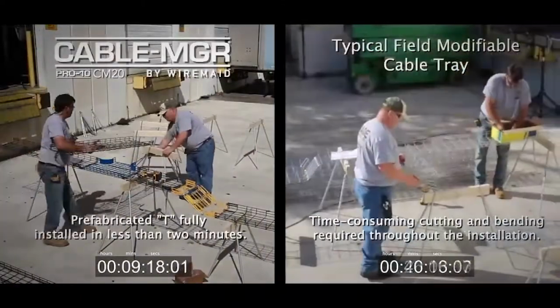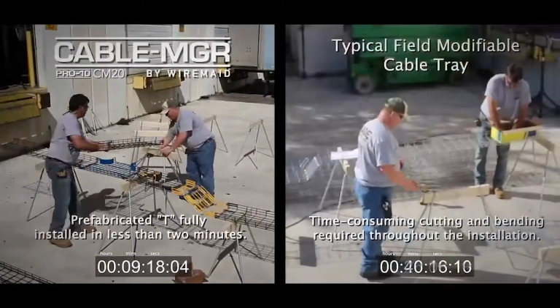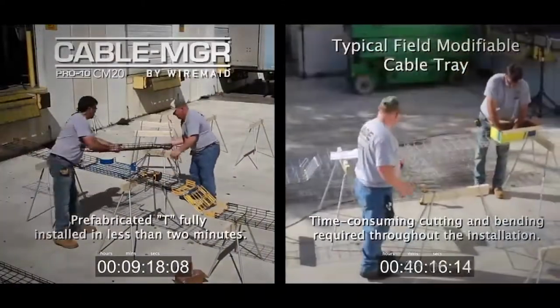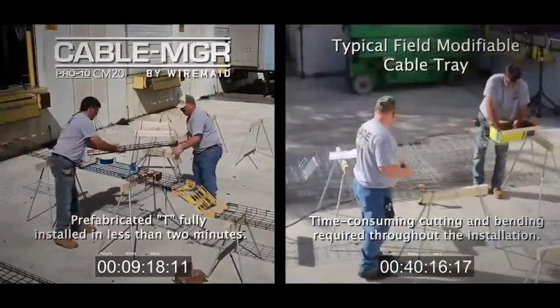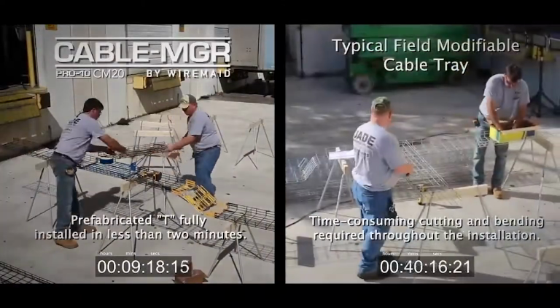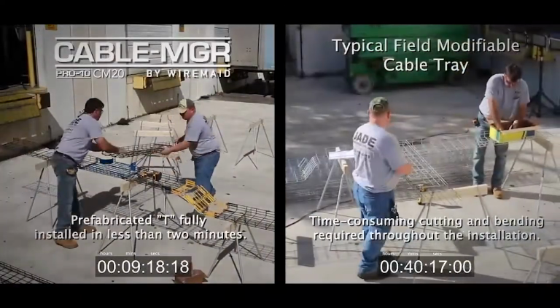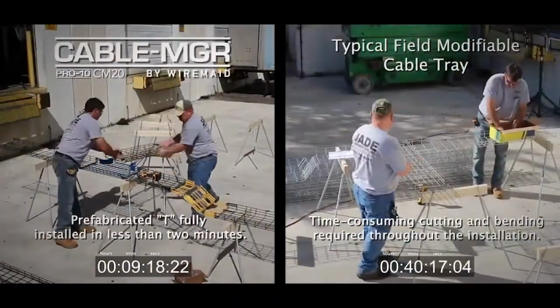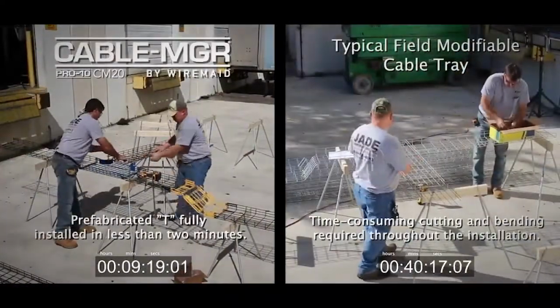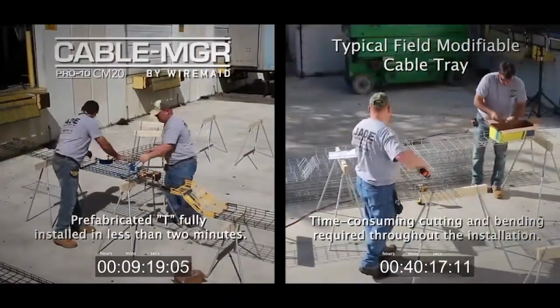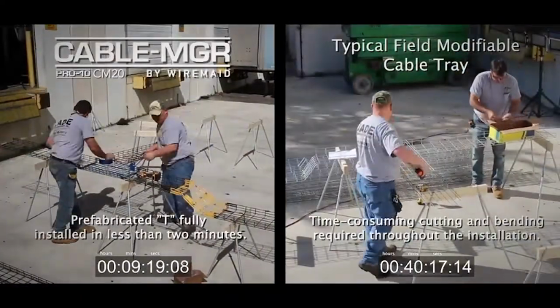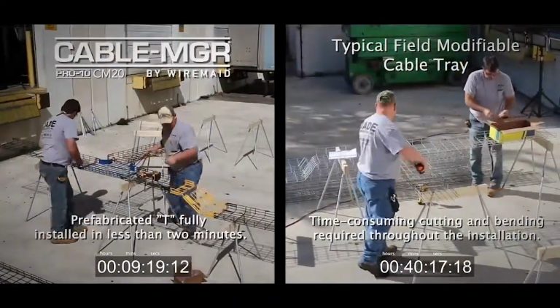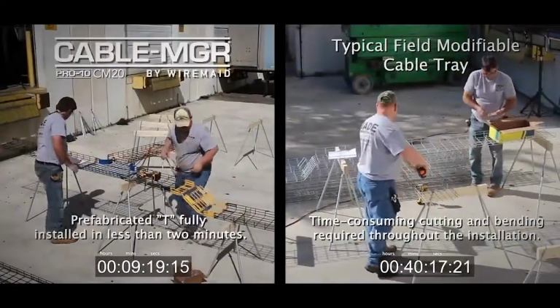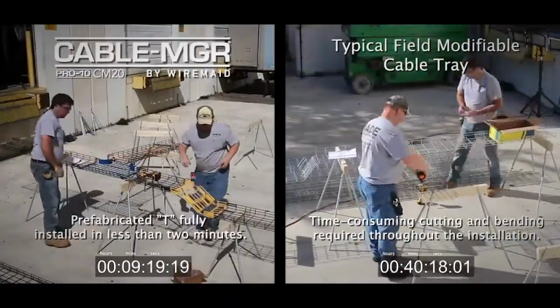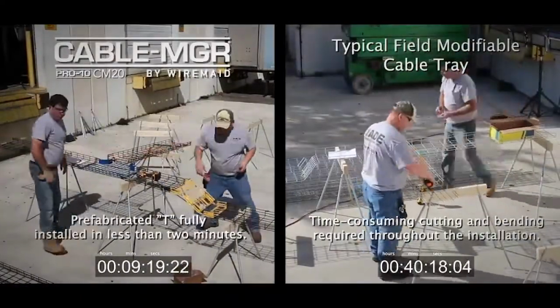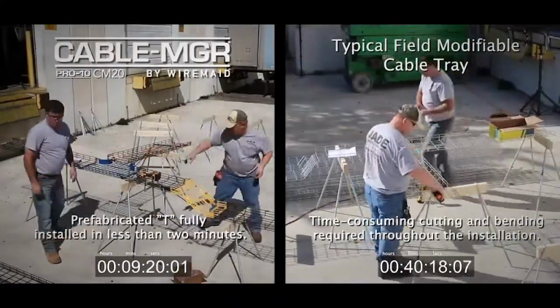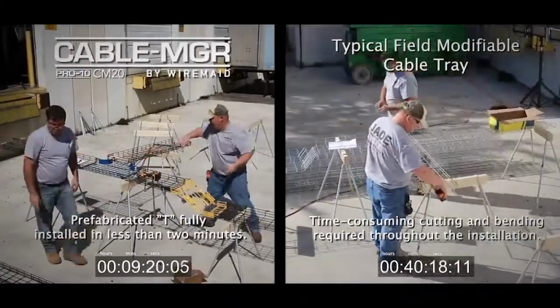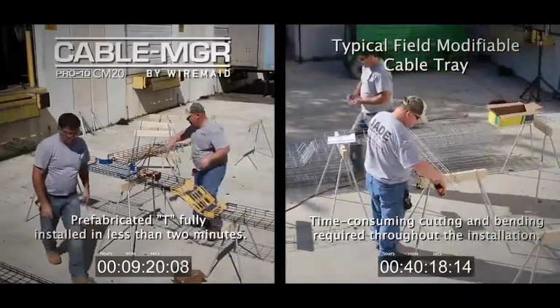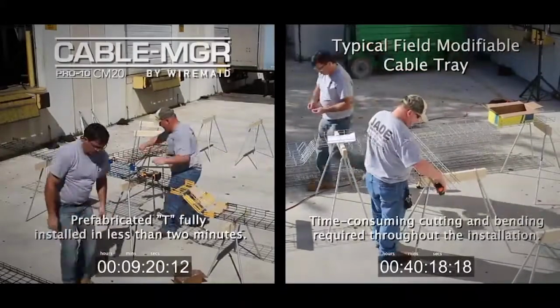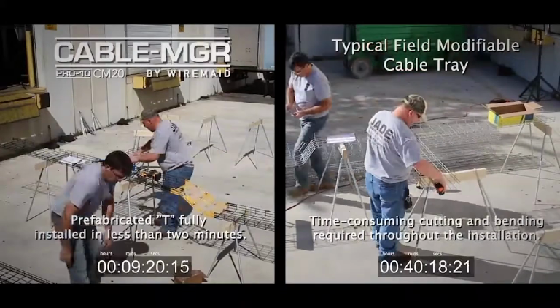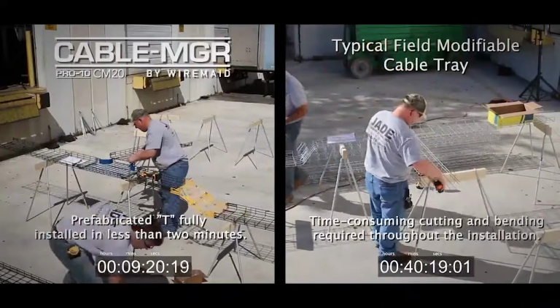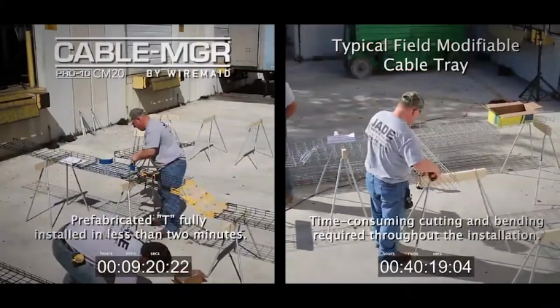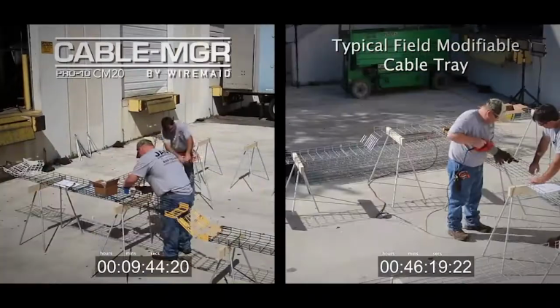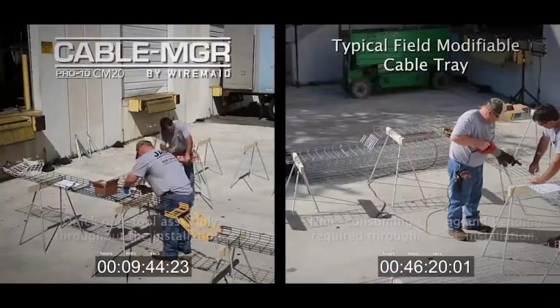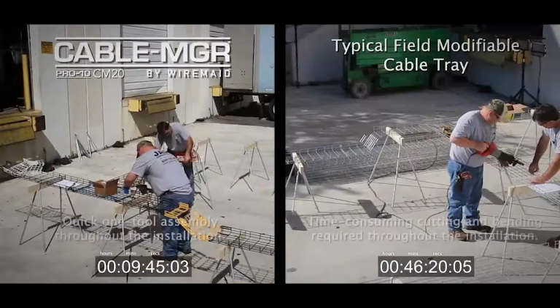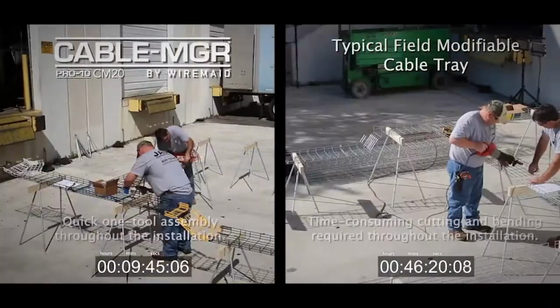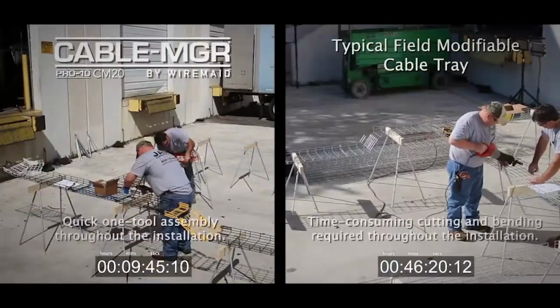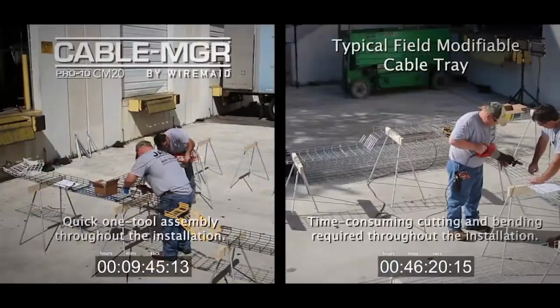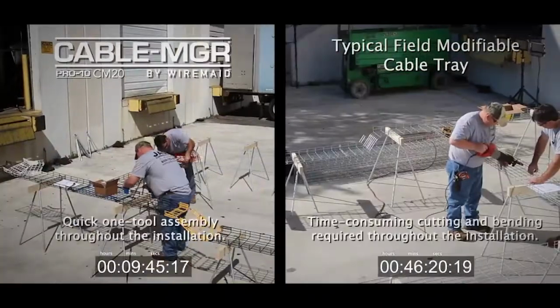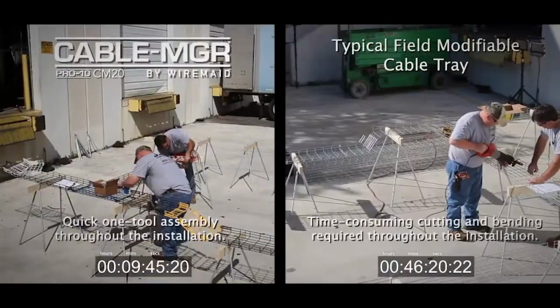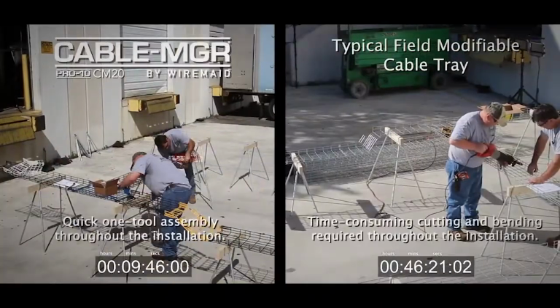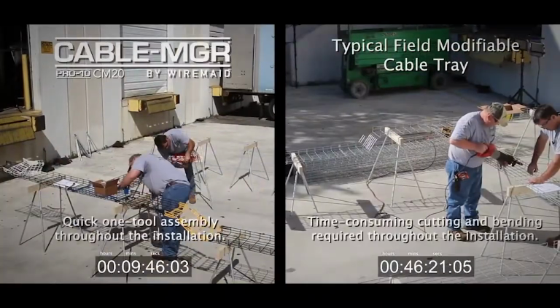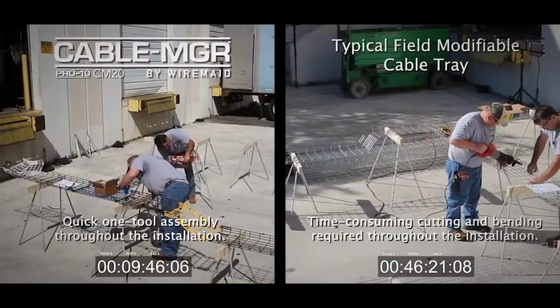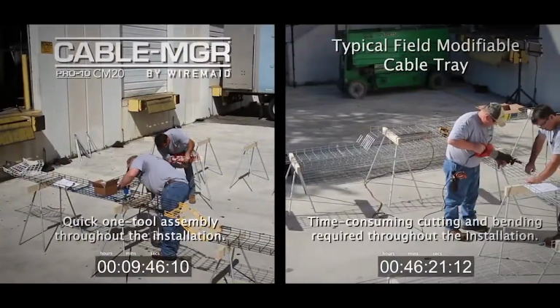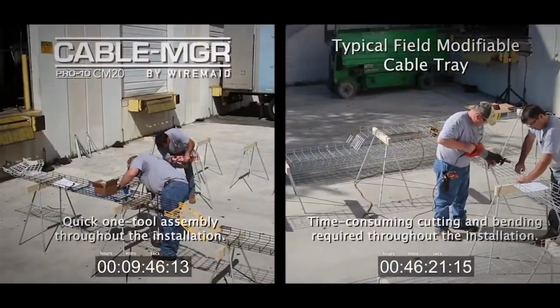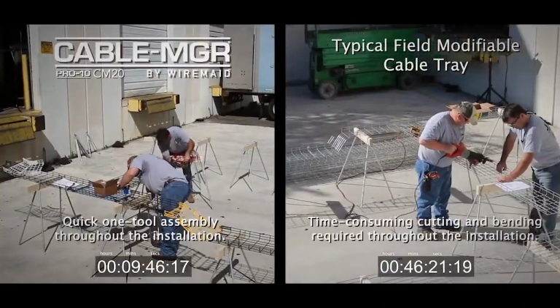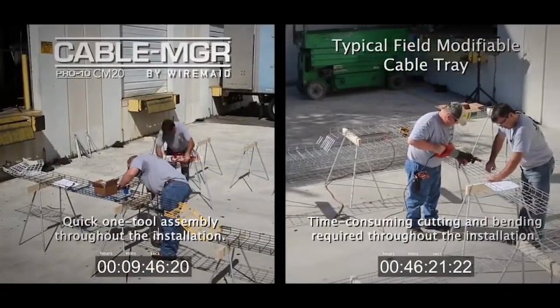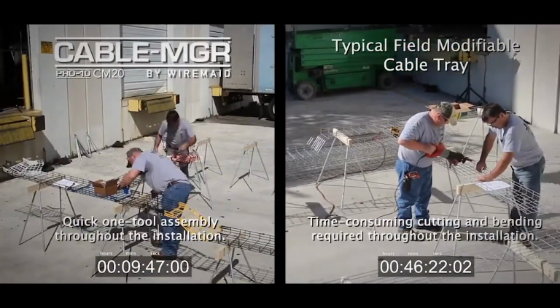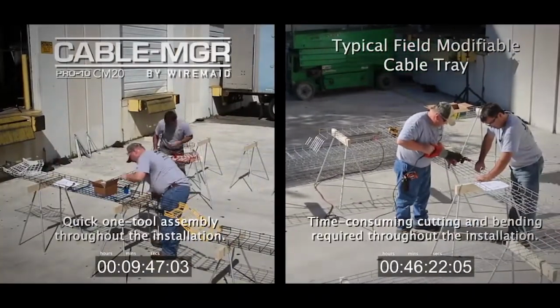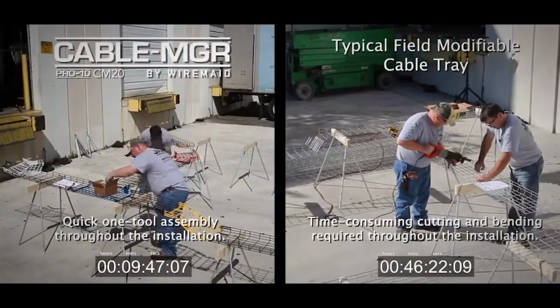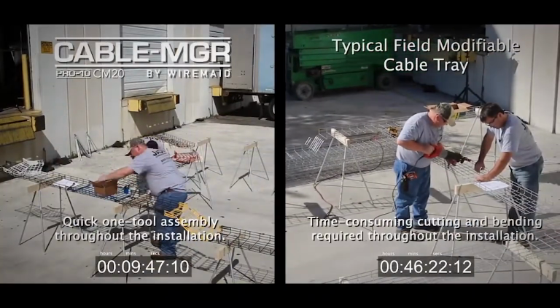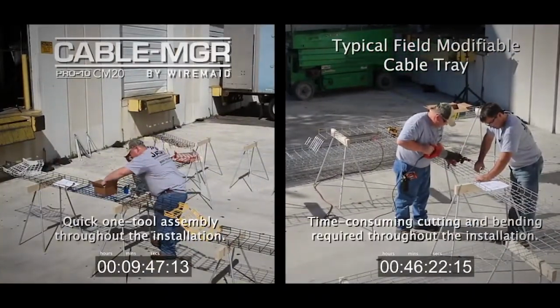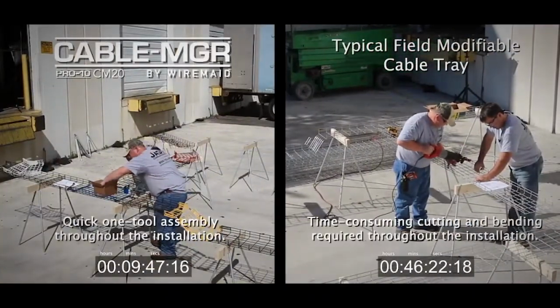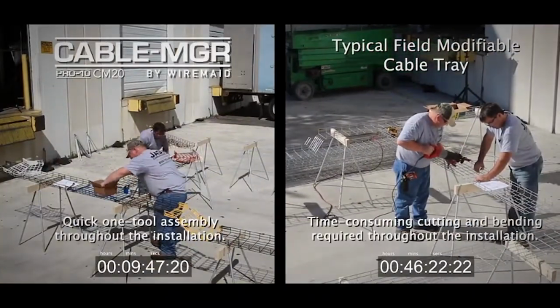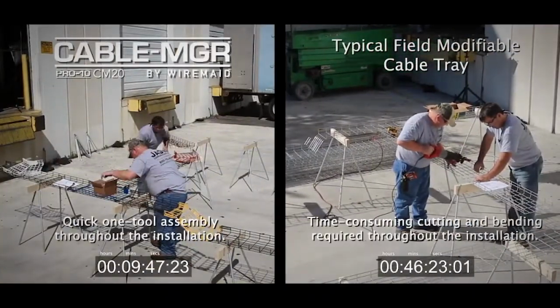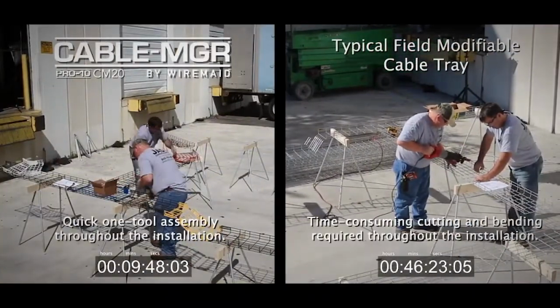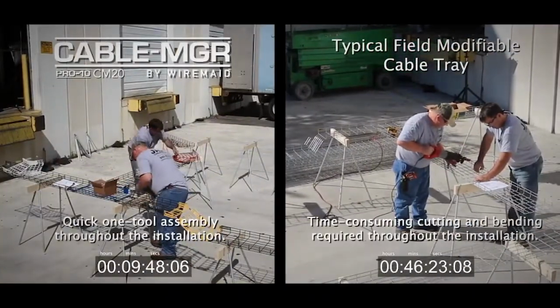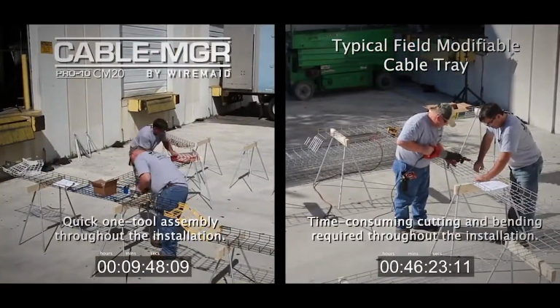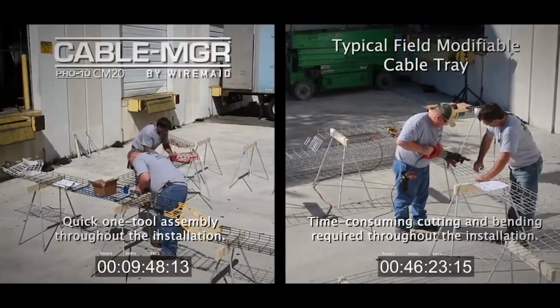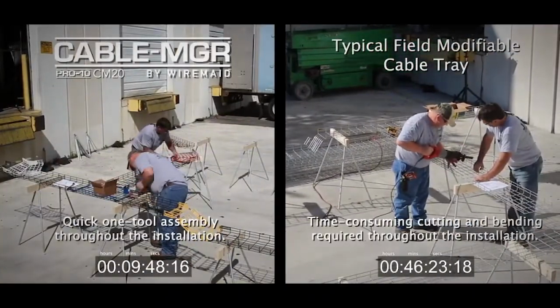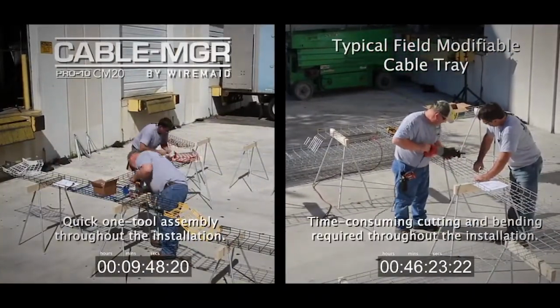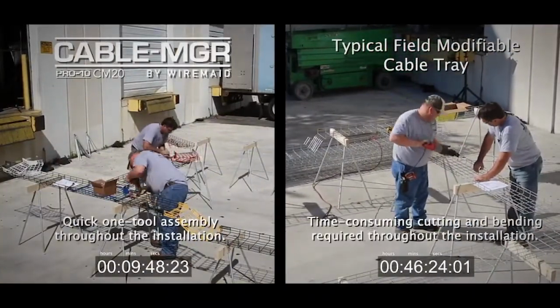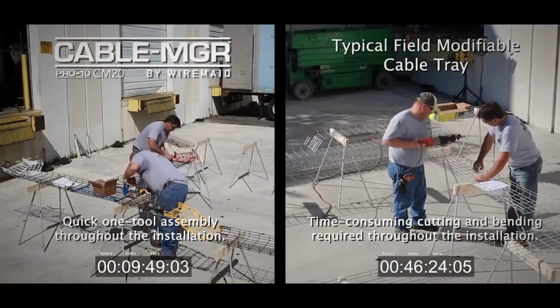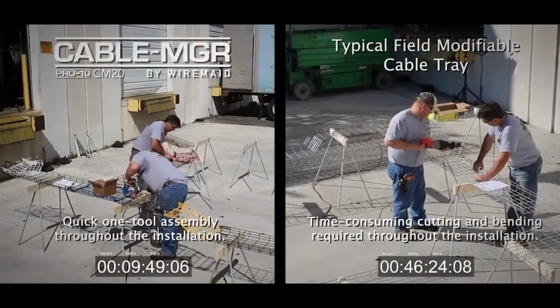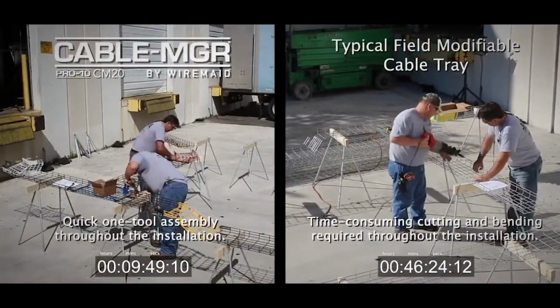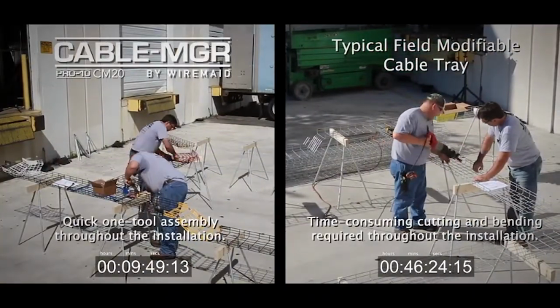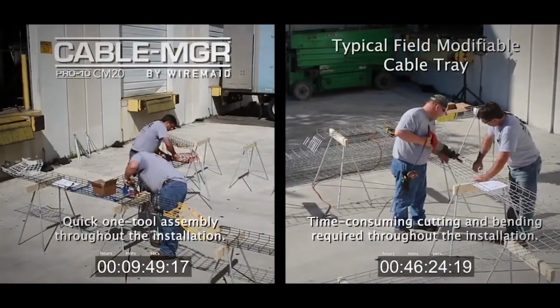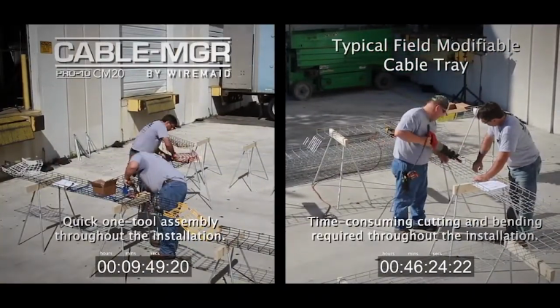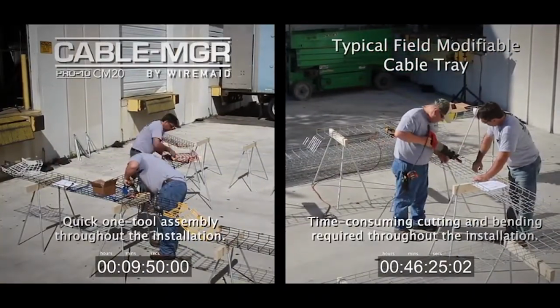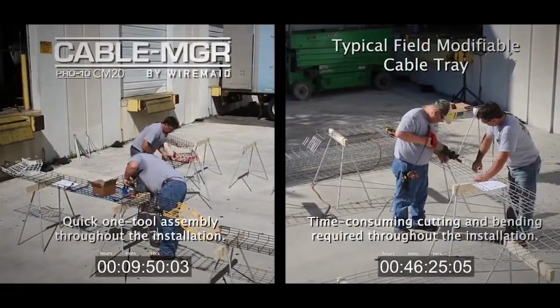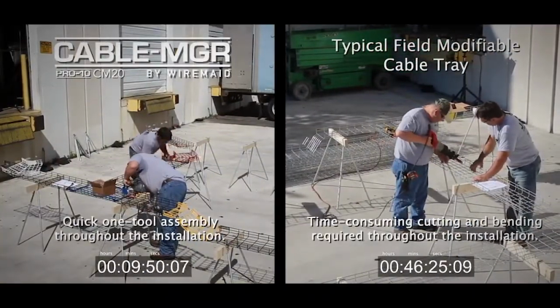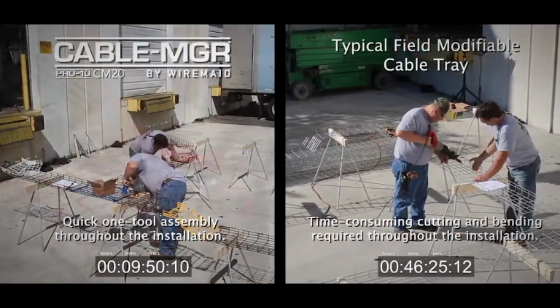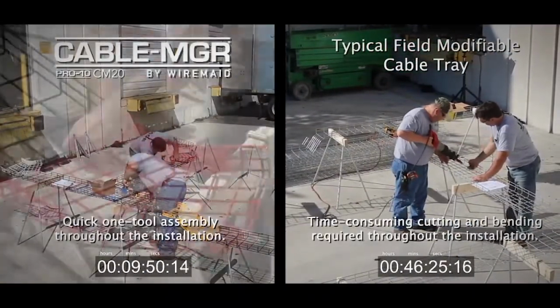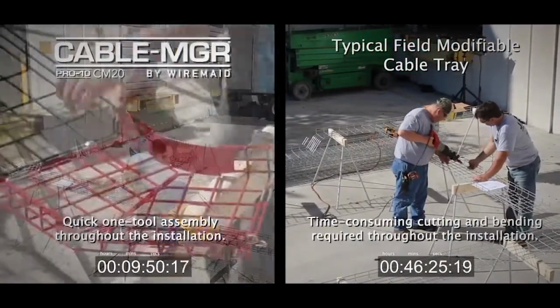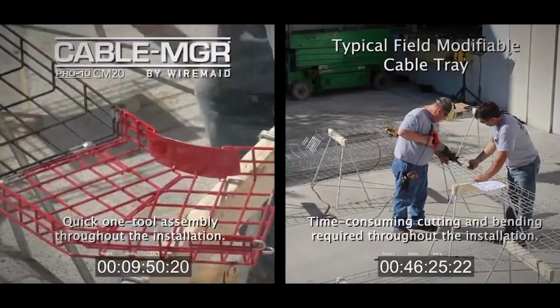Work indoors, out of the hot sun and cold winters. The cable manager silently installs with just a wrench.